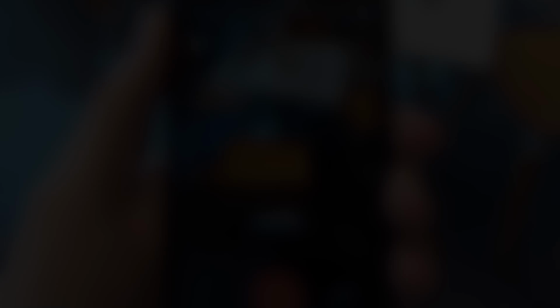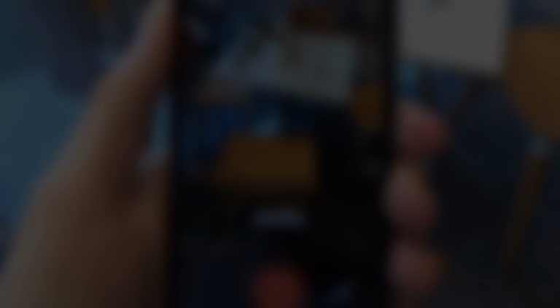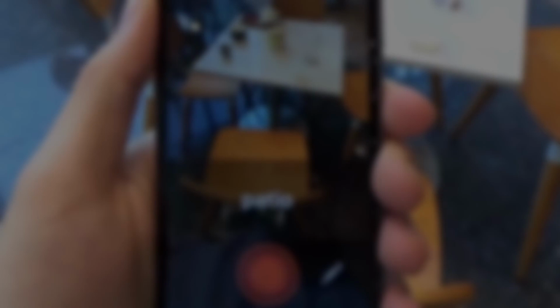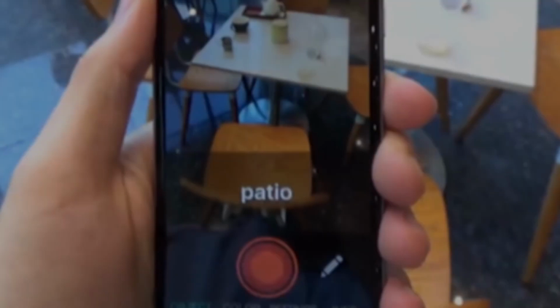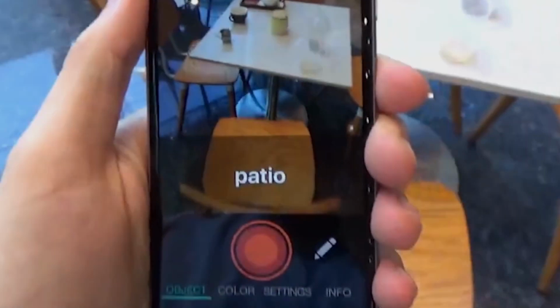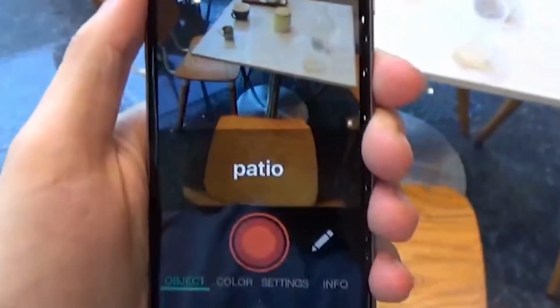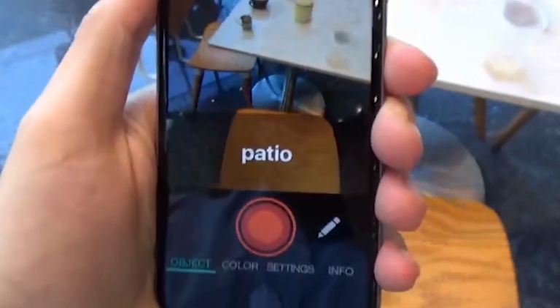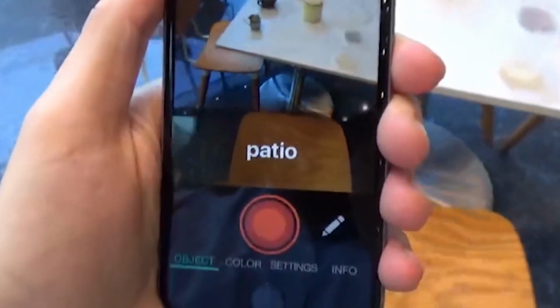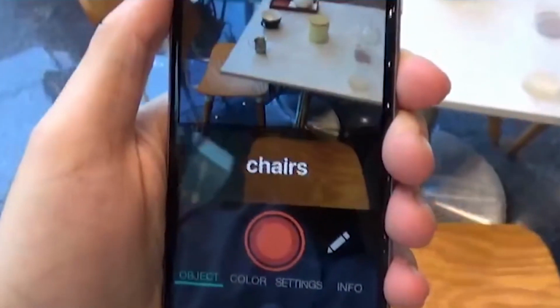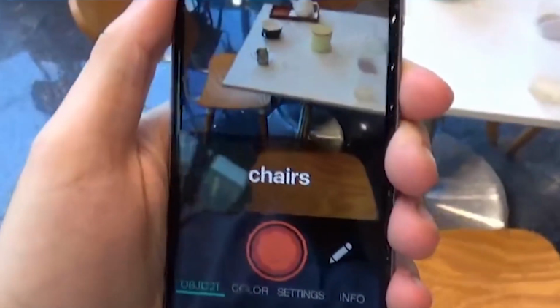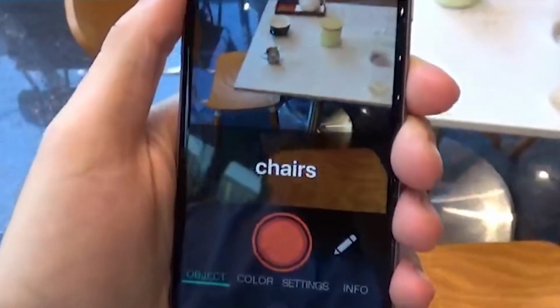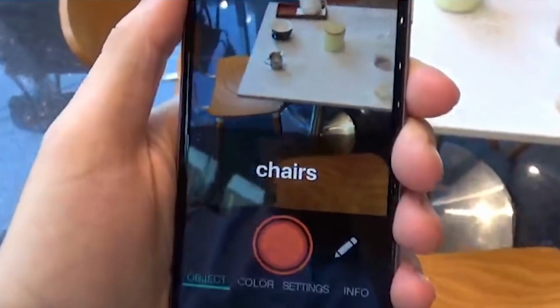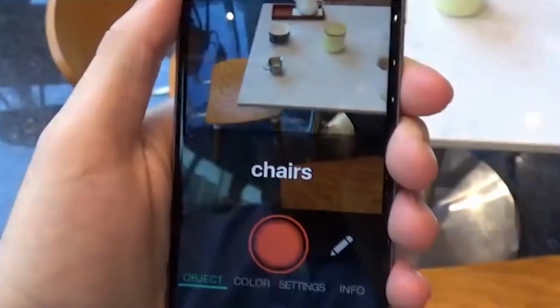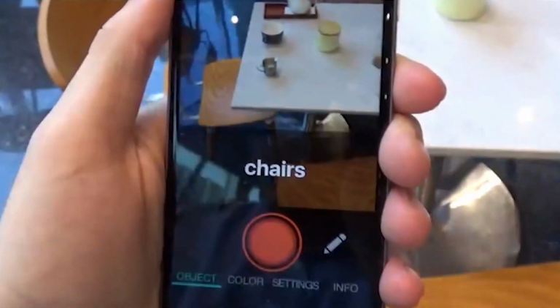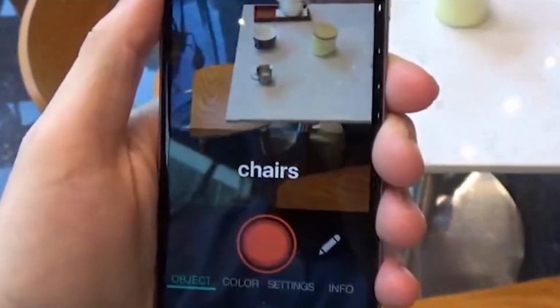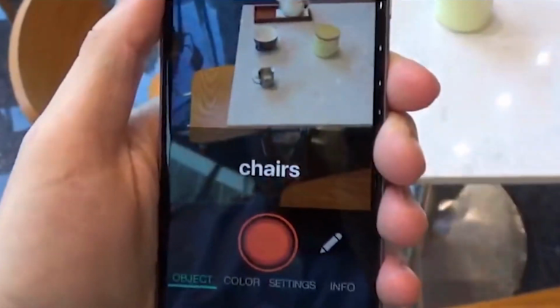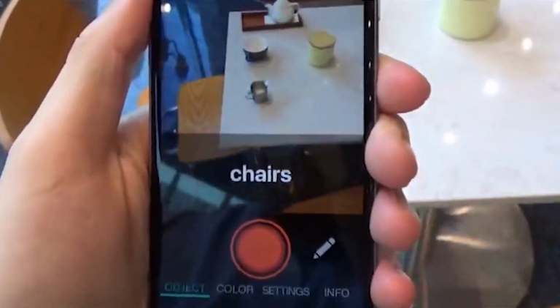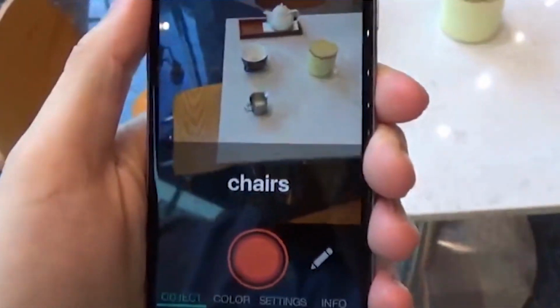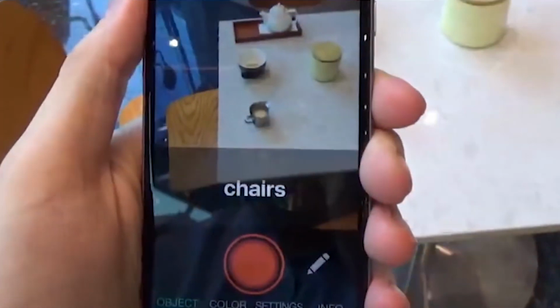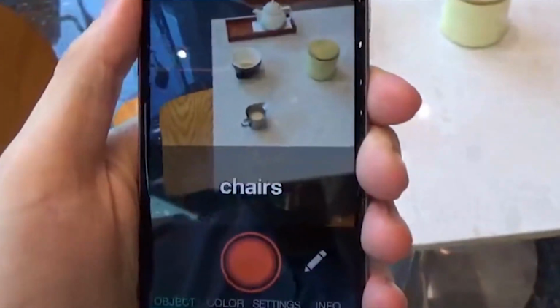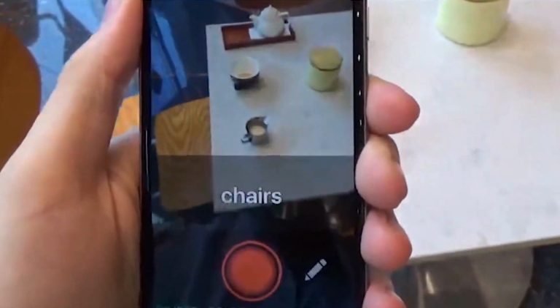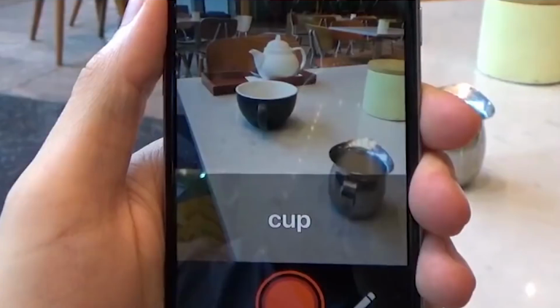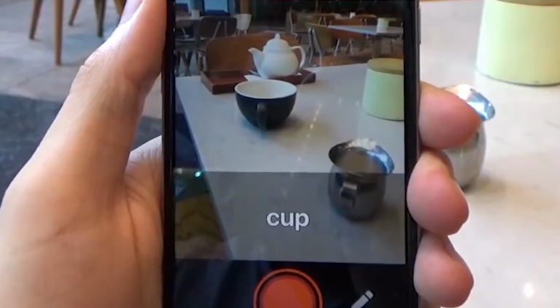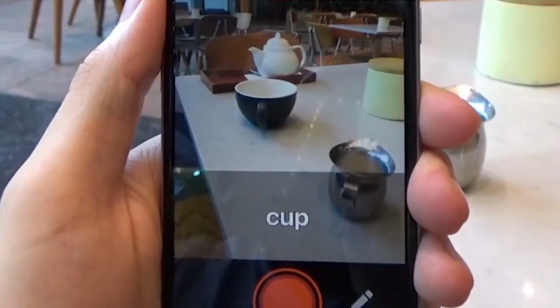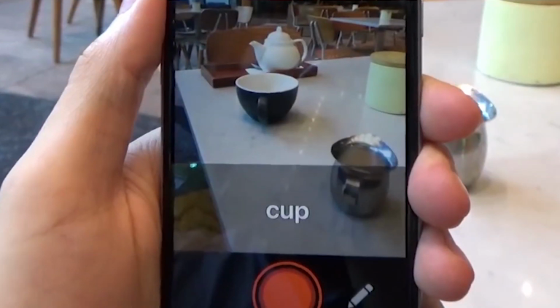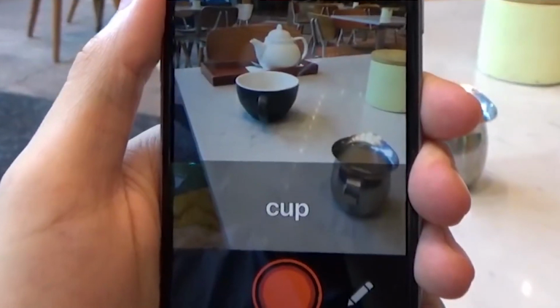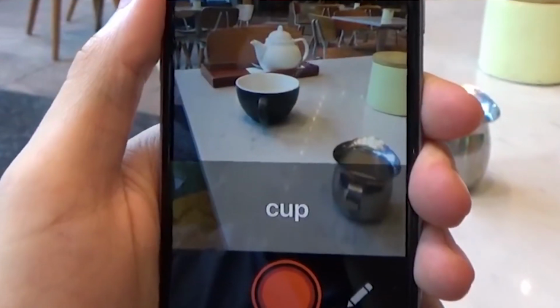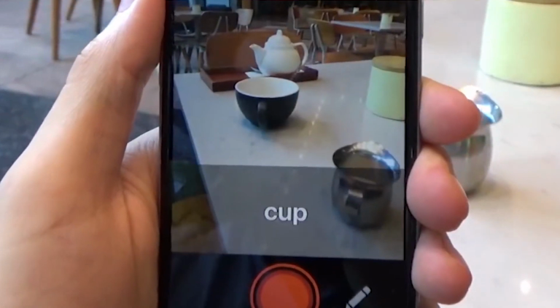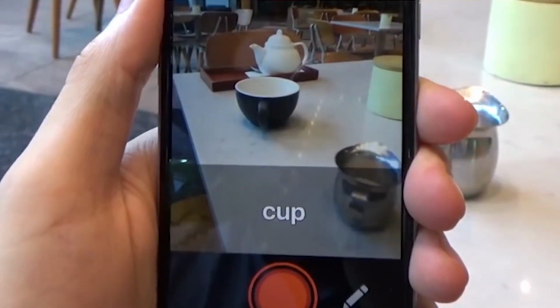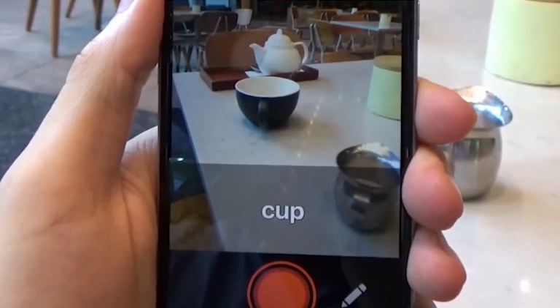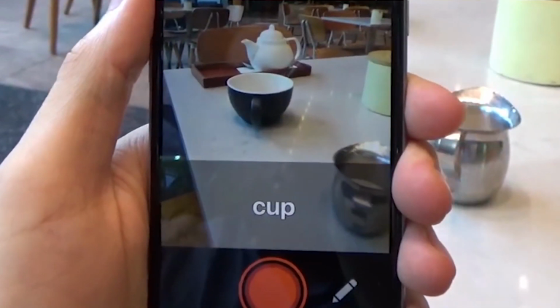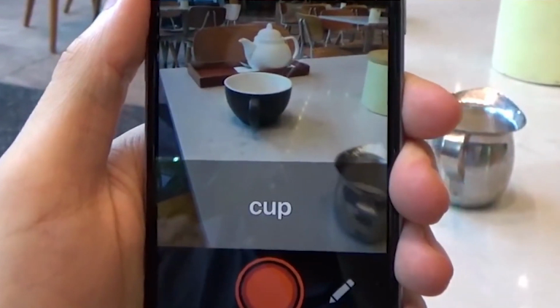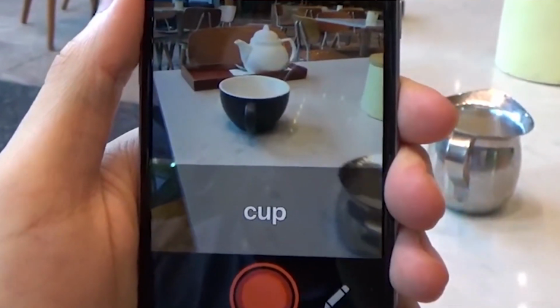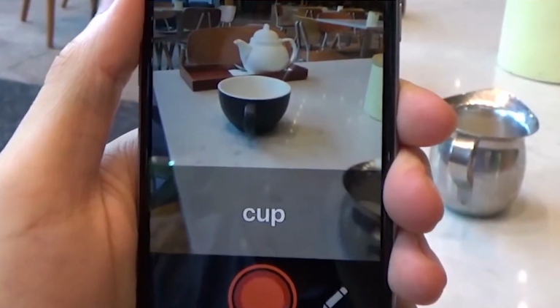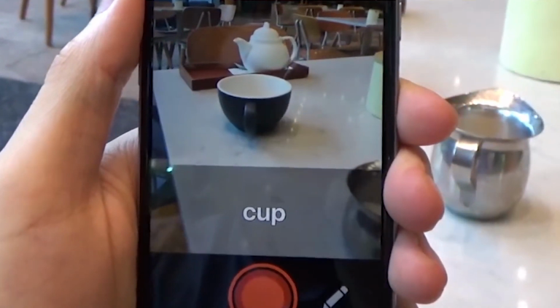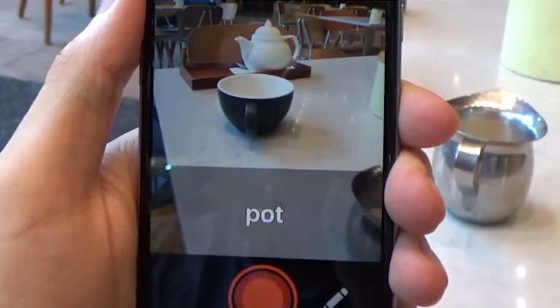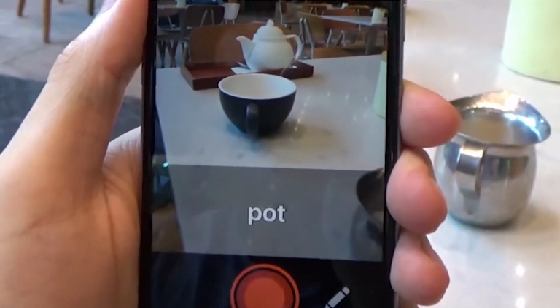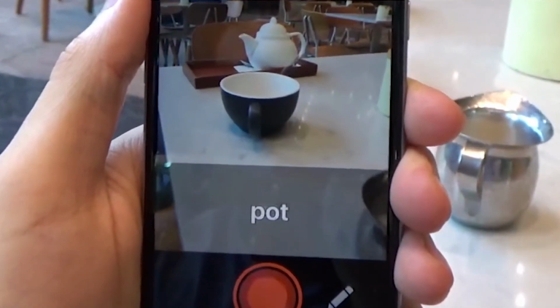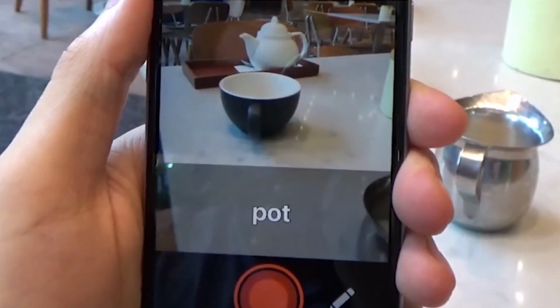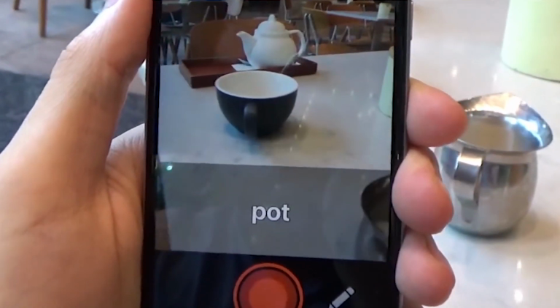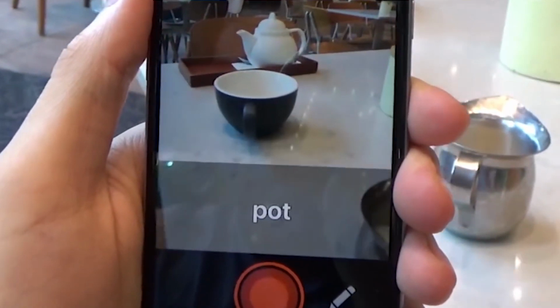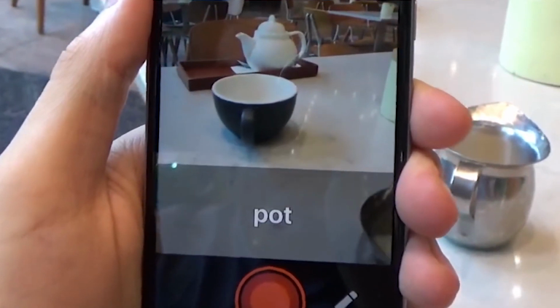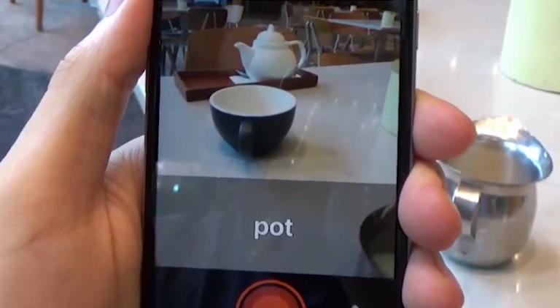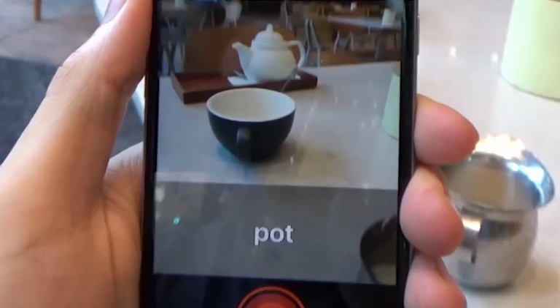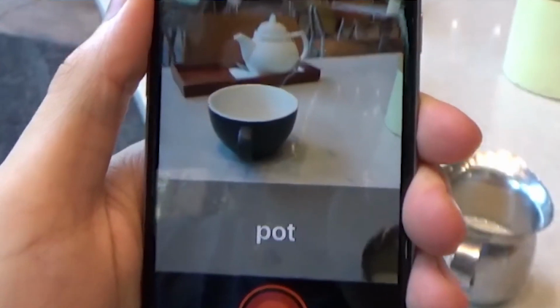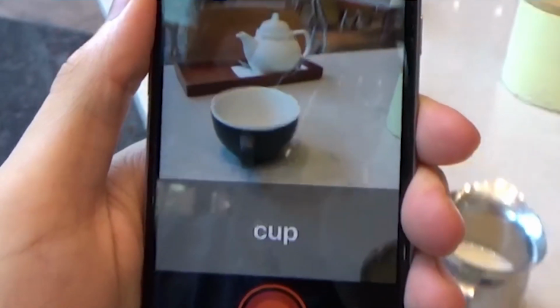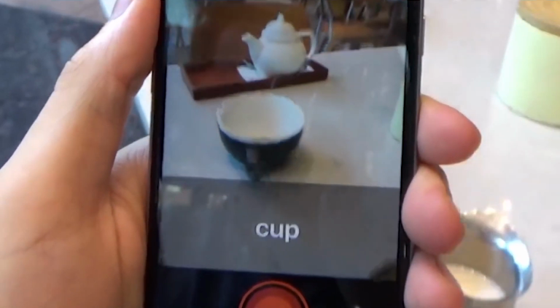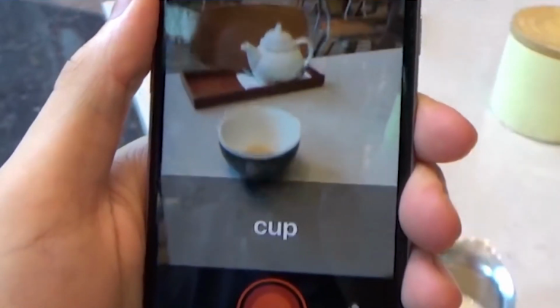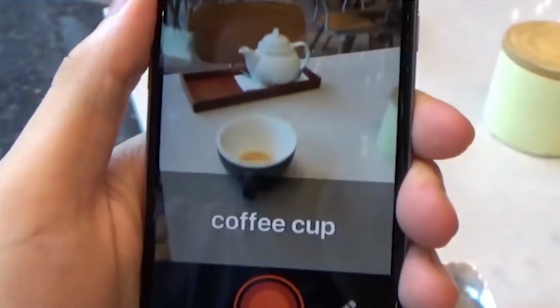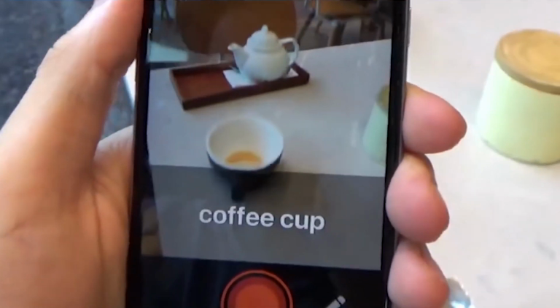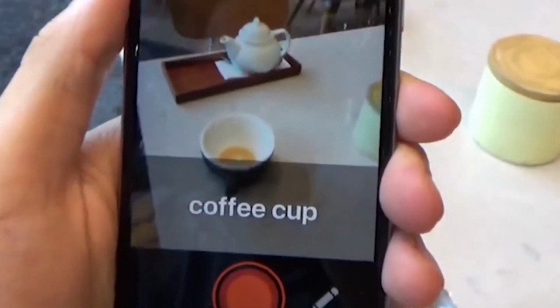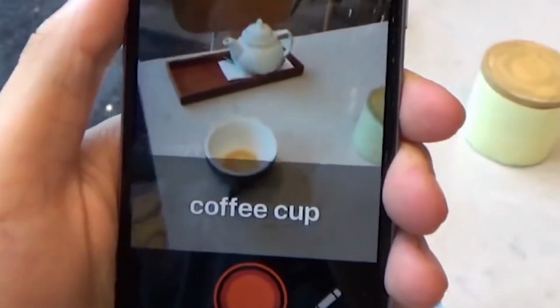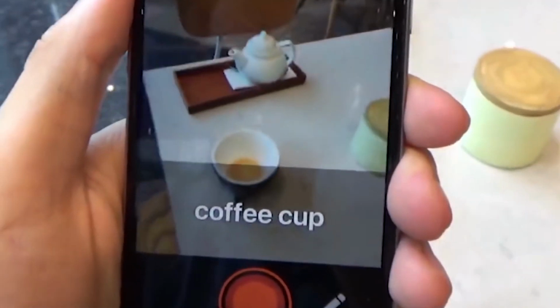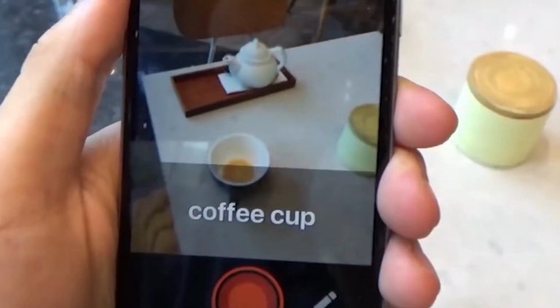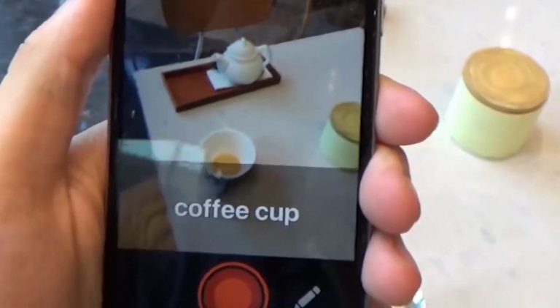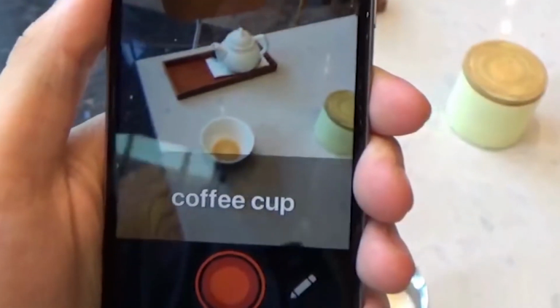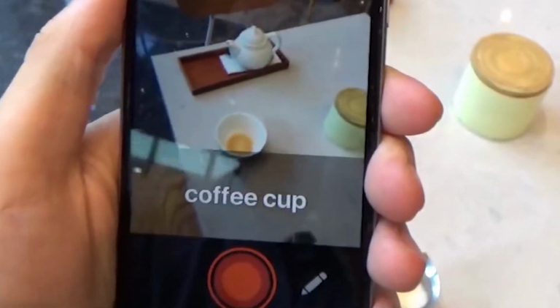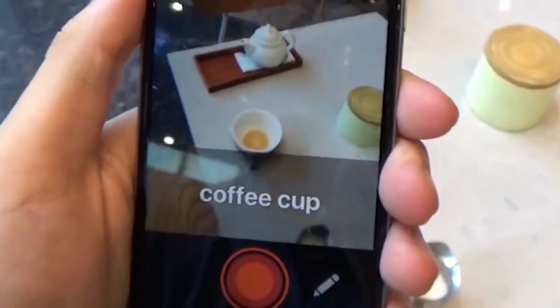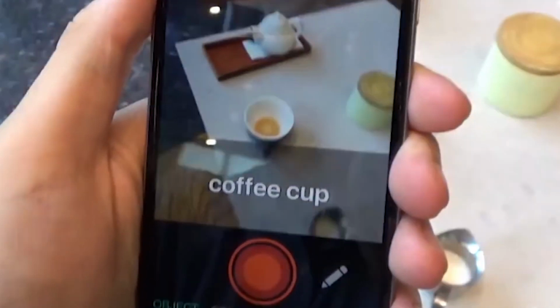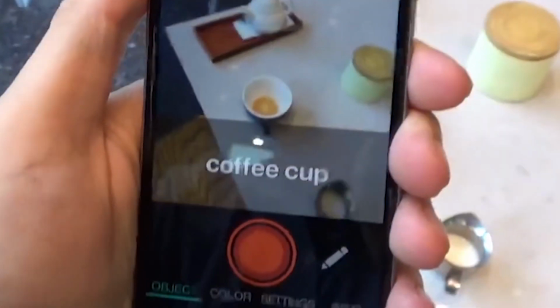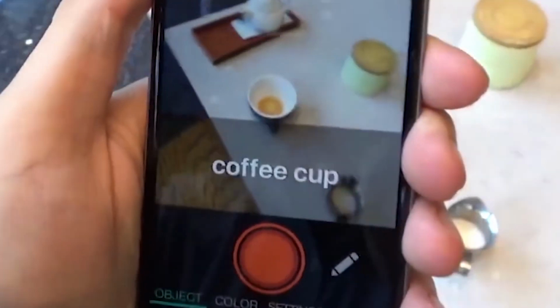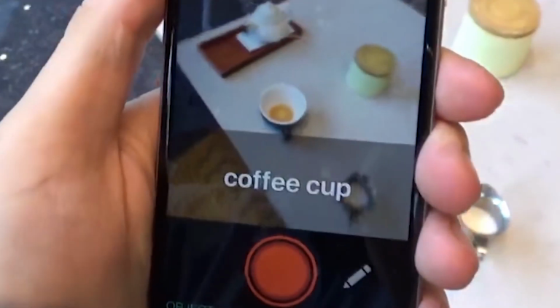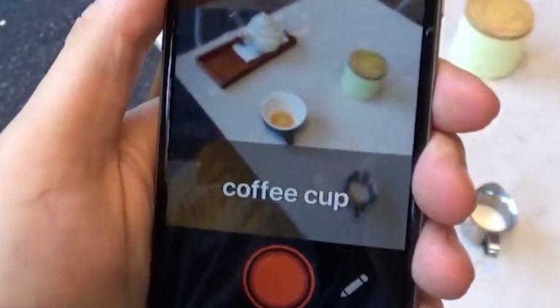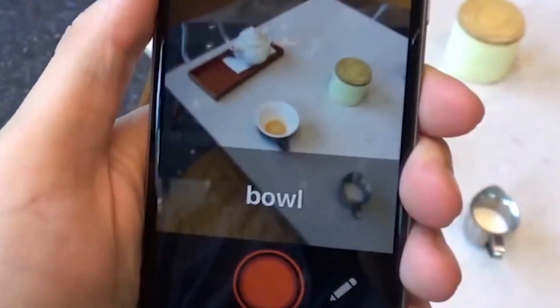Patio. Chairs. Cup. Pot. Cup. Coffee cup.